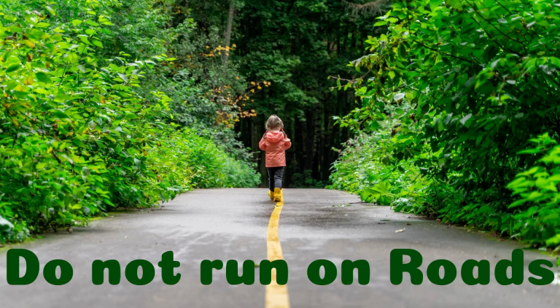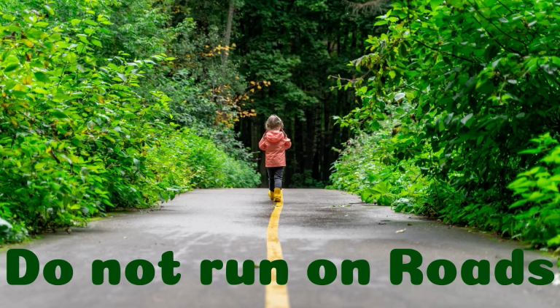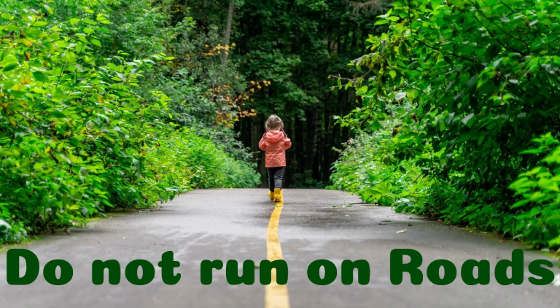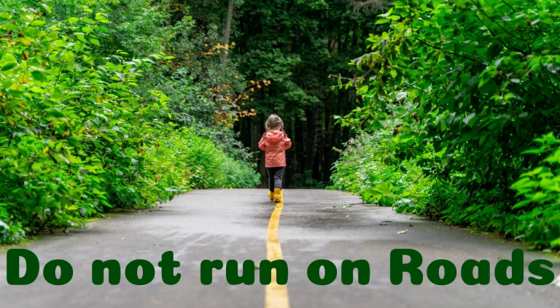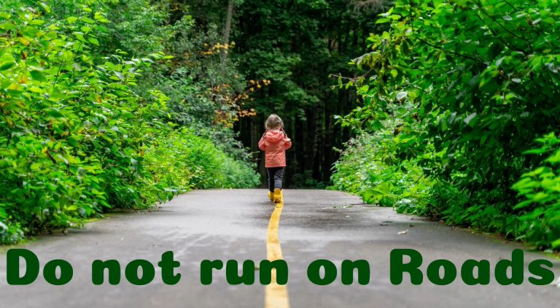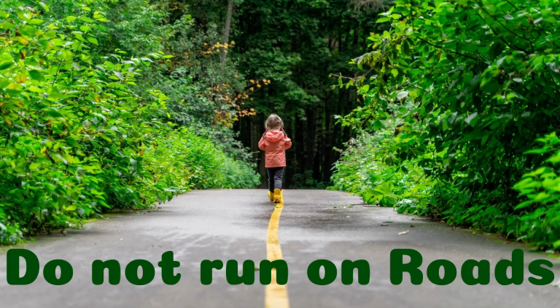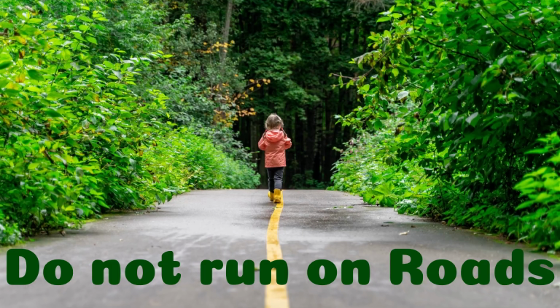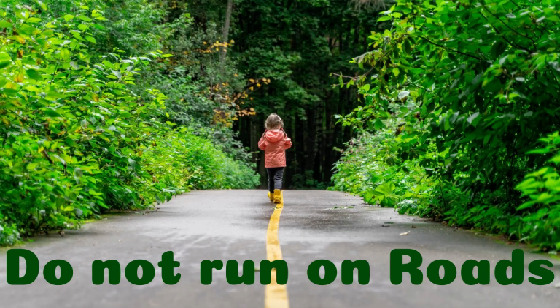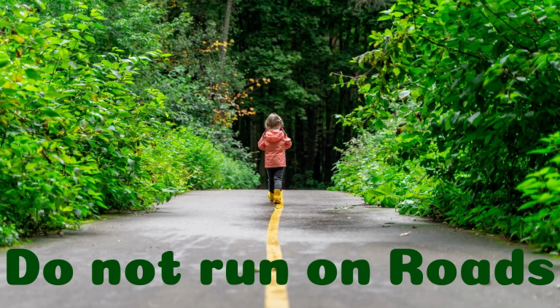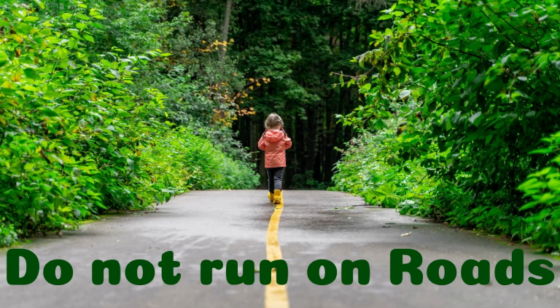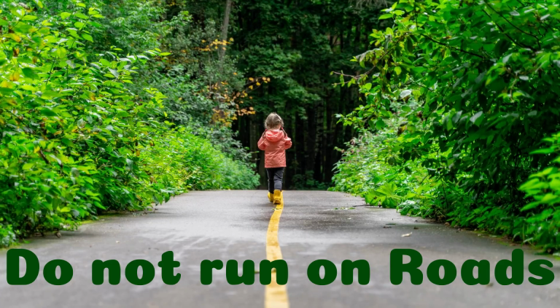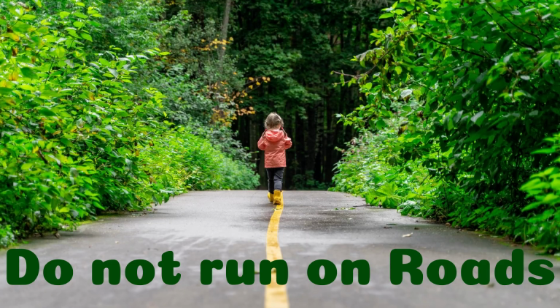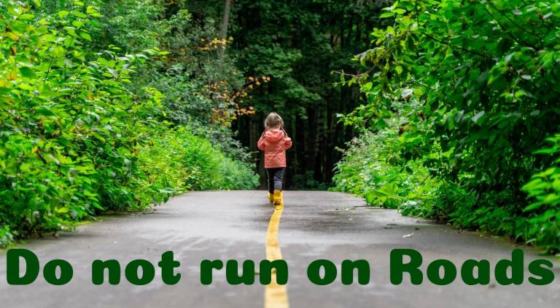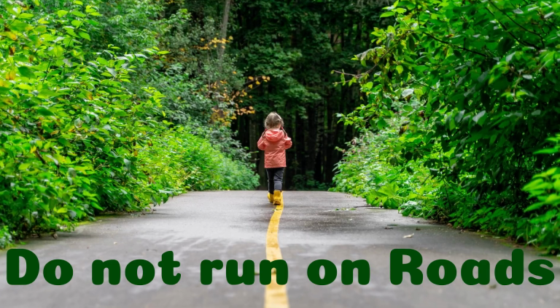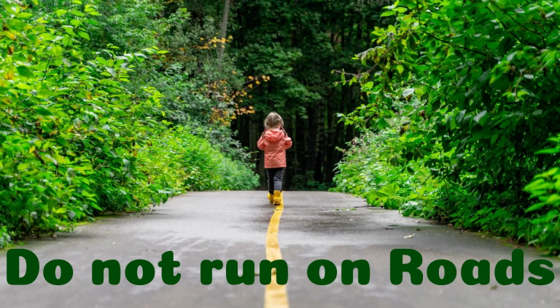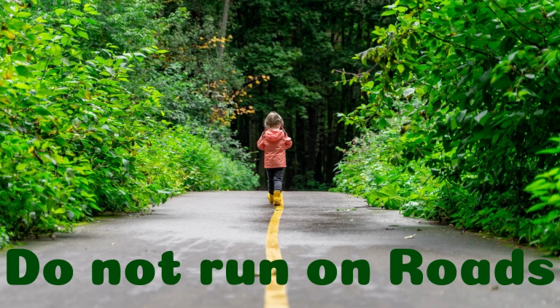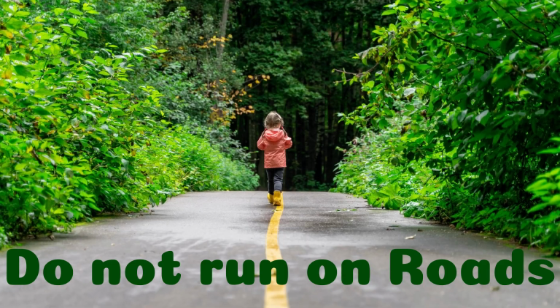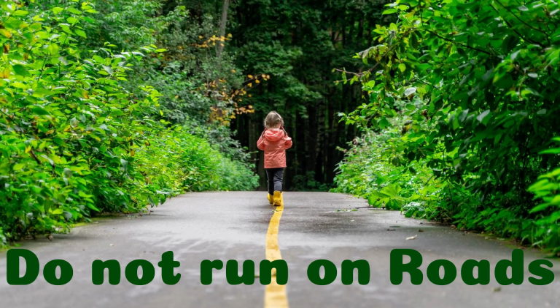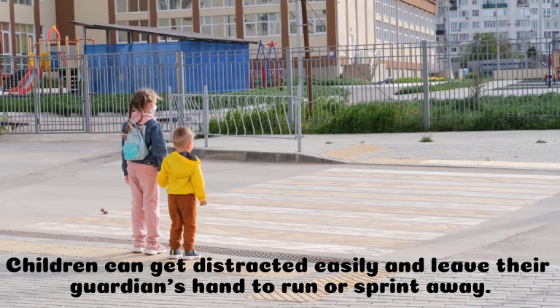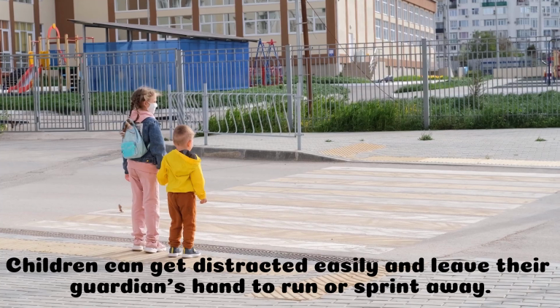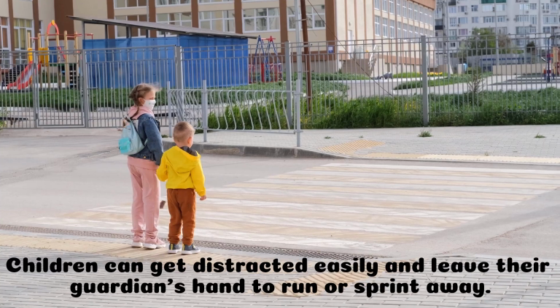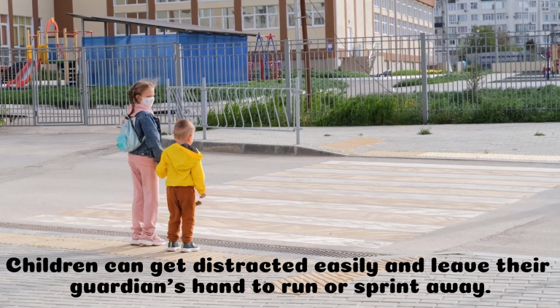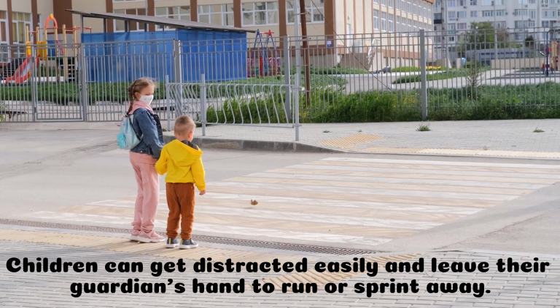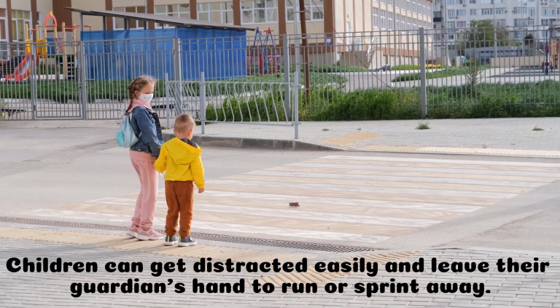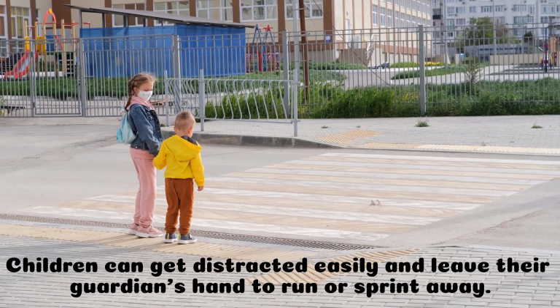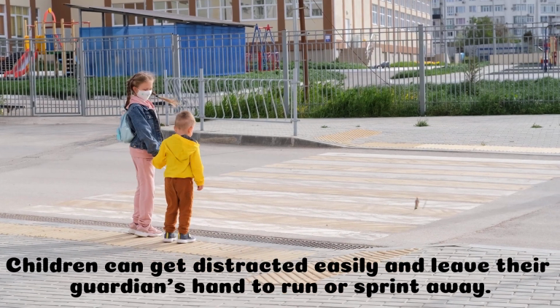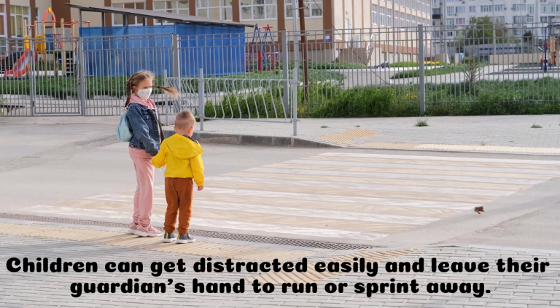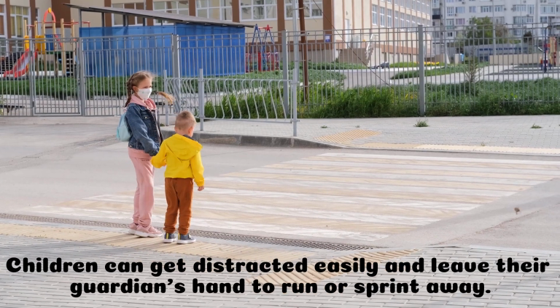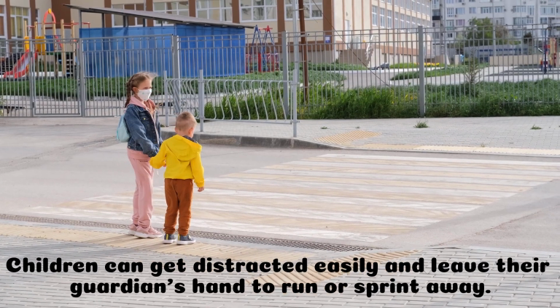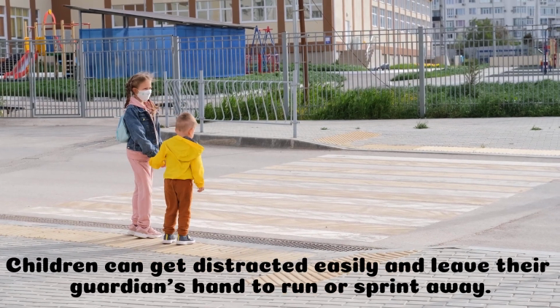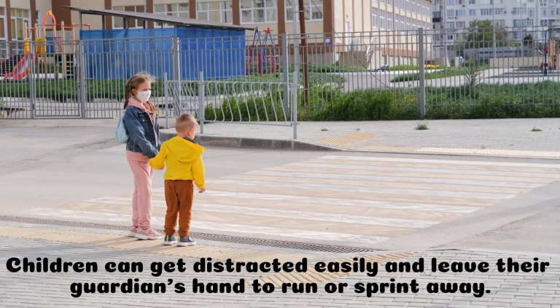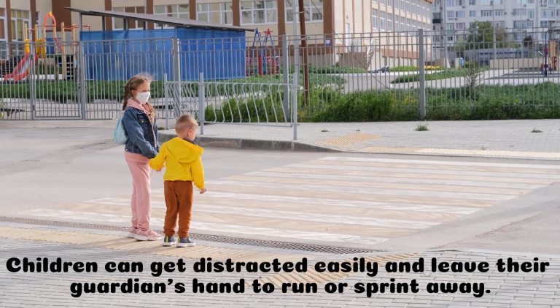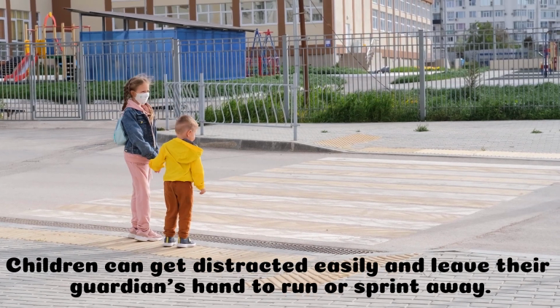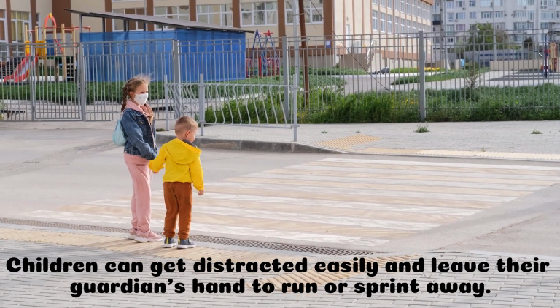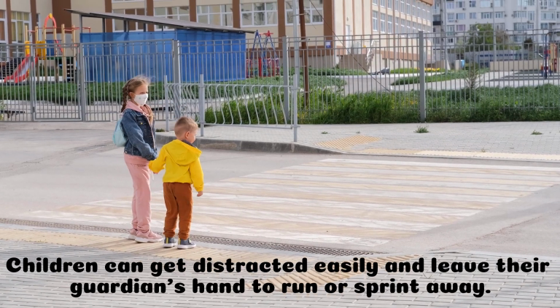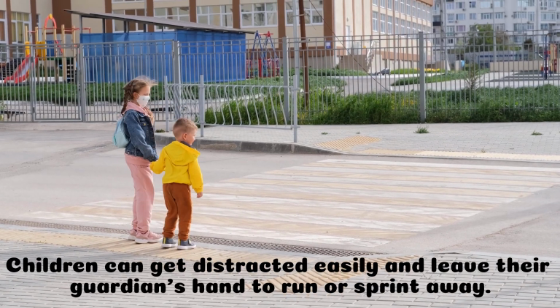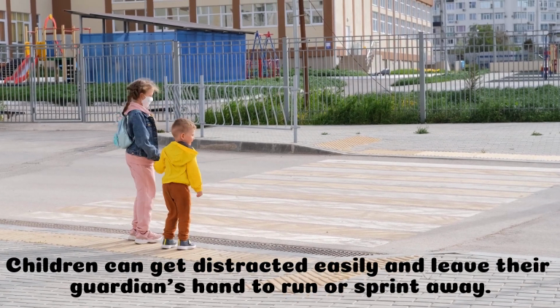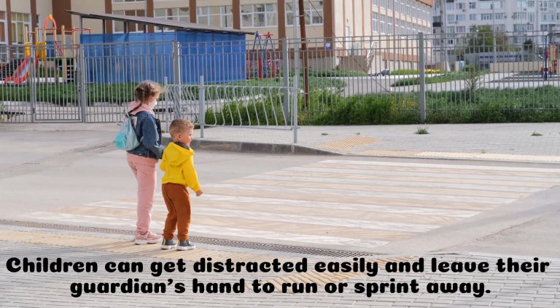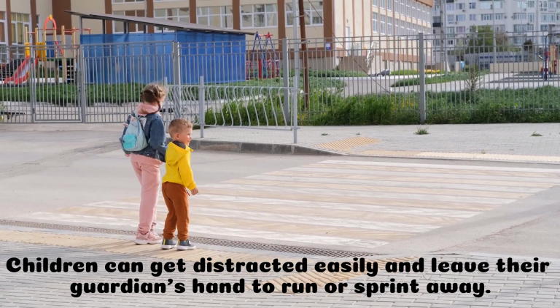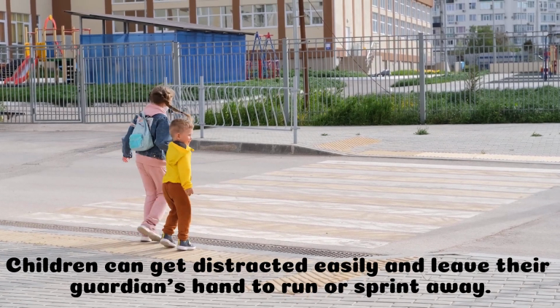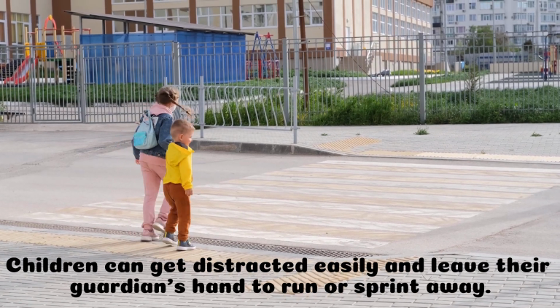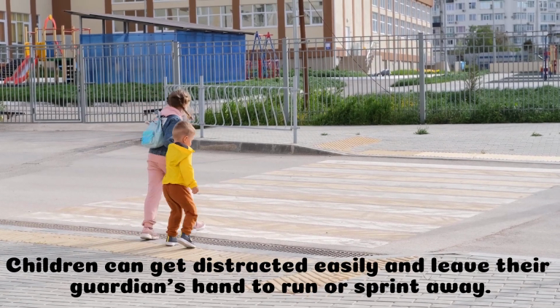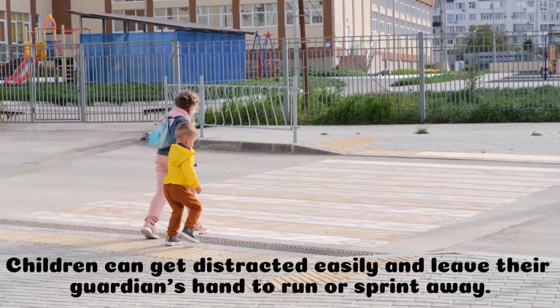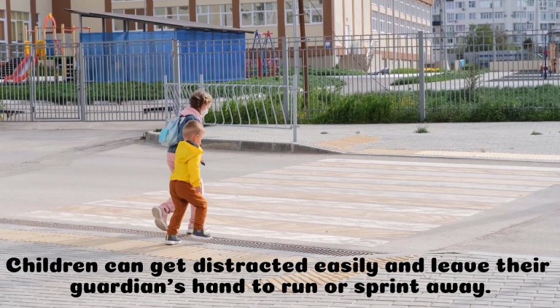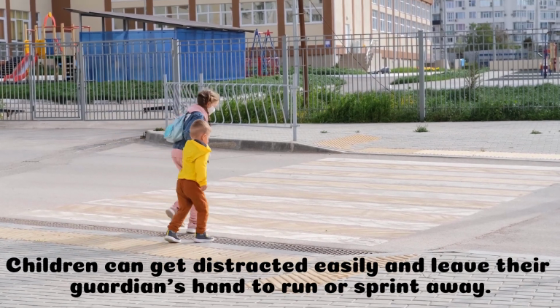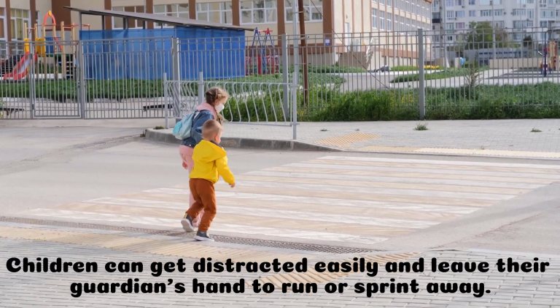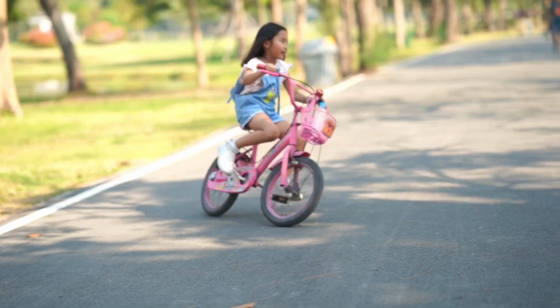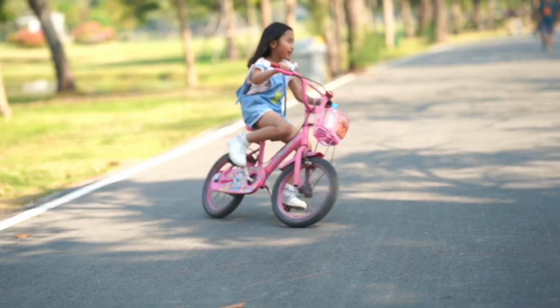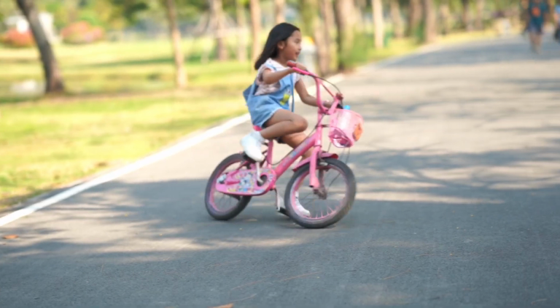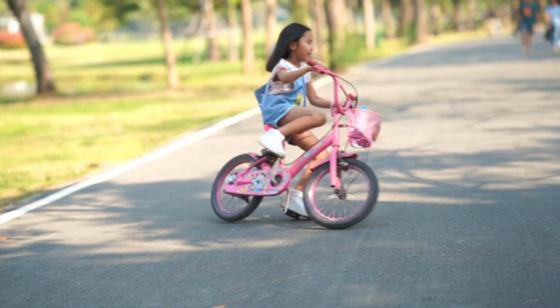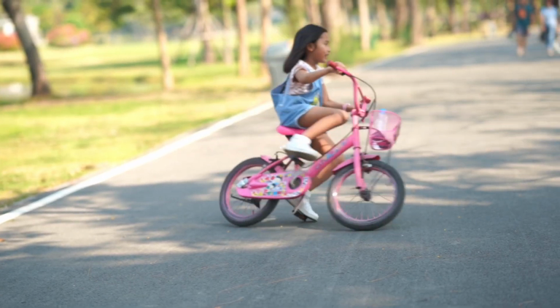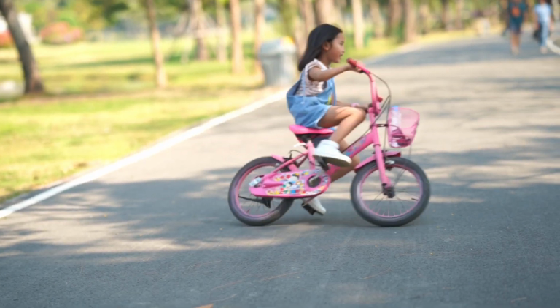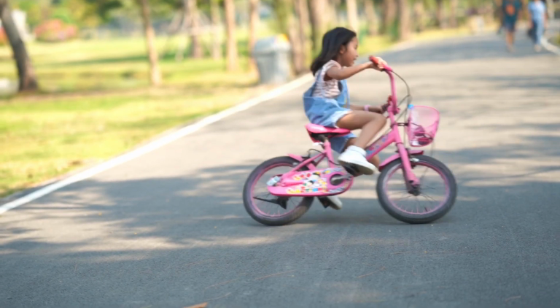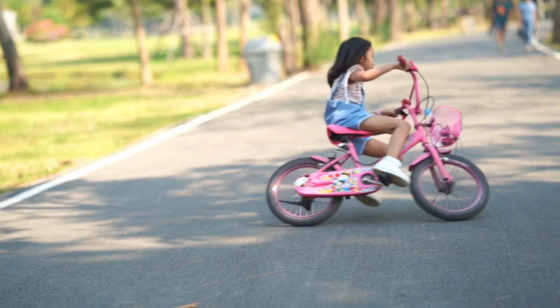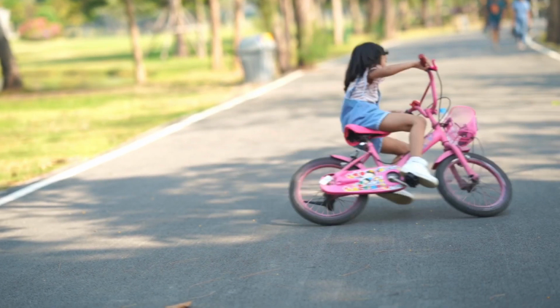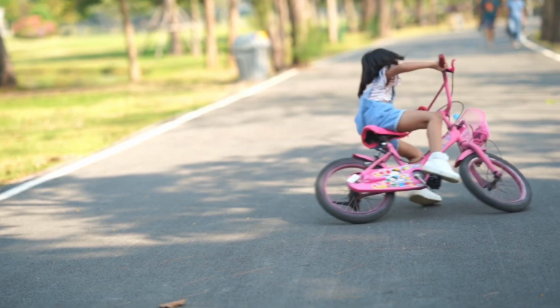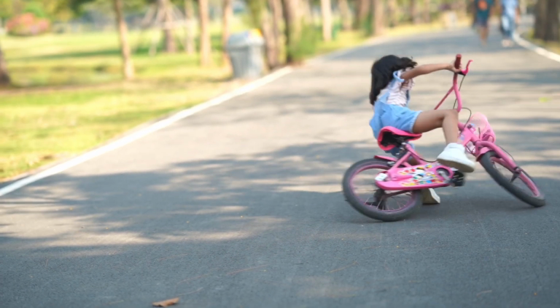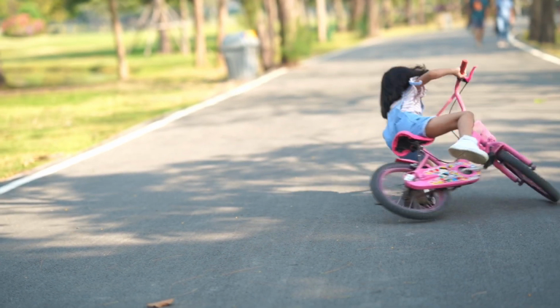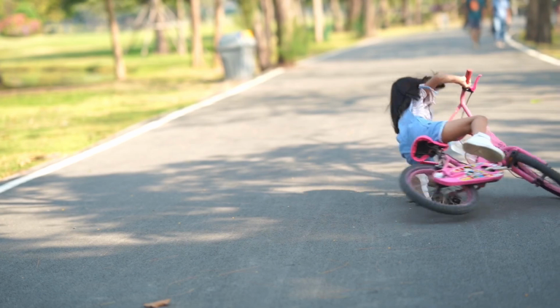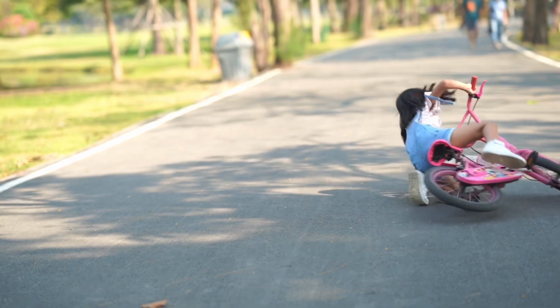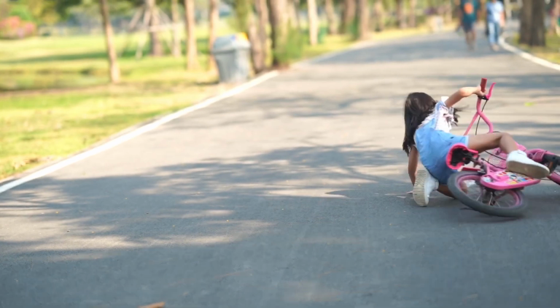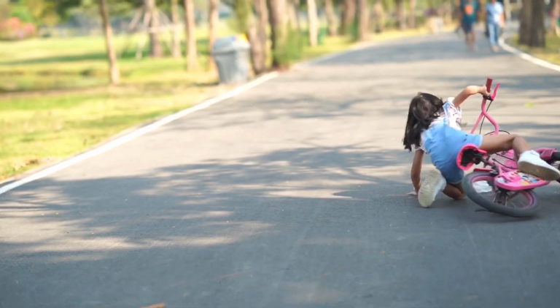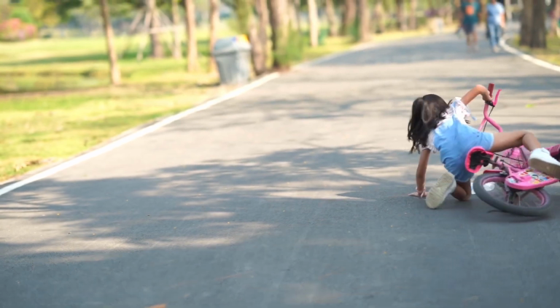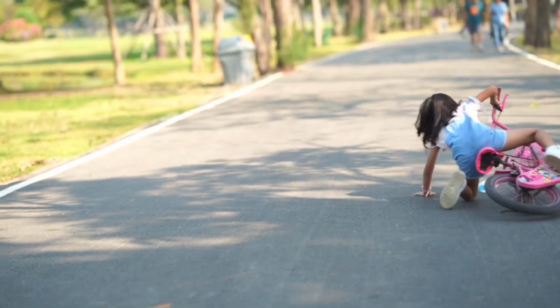Do not run on roads. Children can get distracted easily and leave their guardian's hand to run or sprint away.